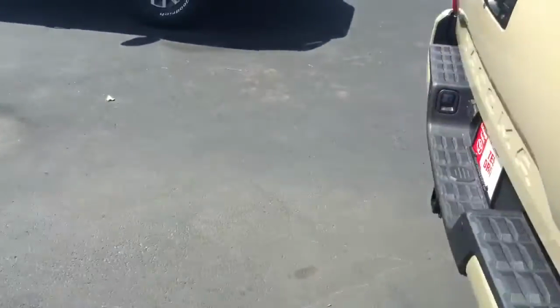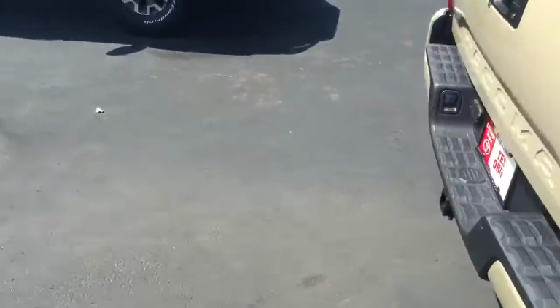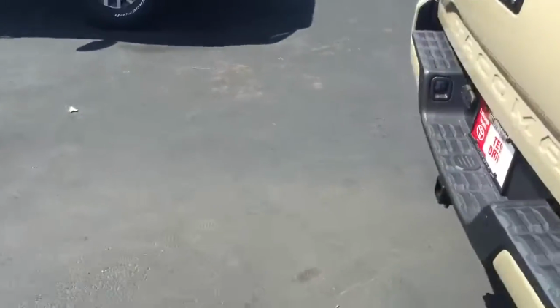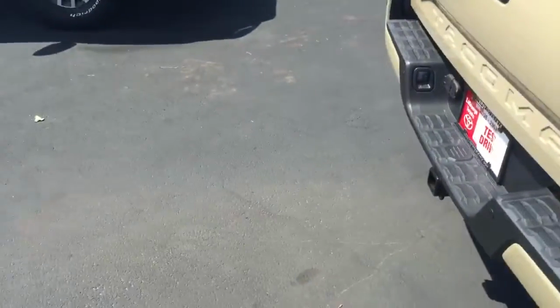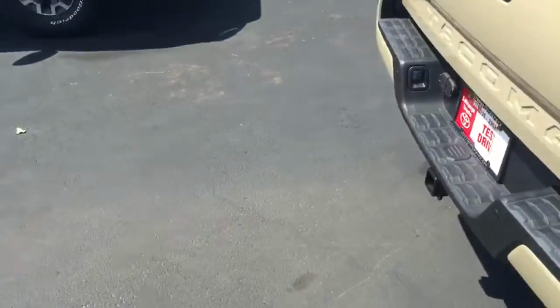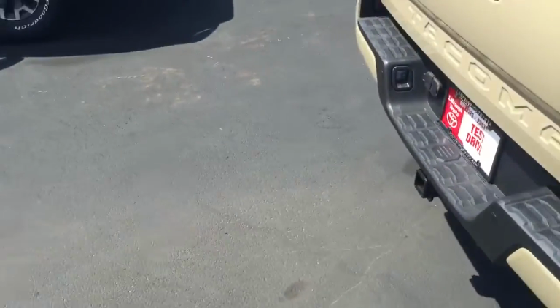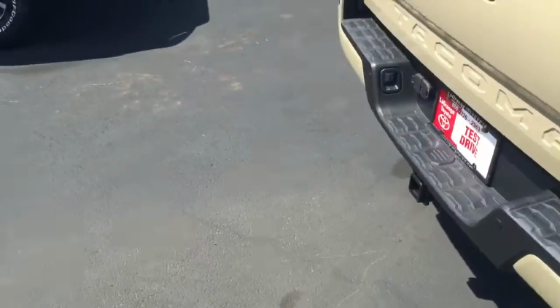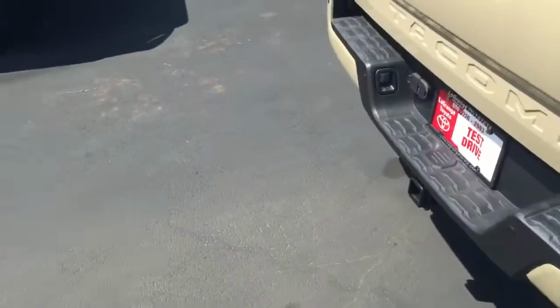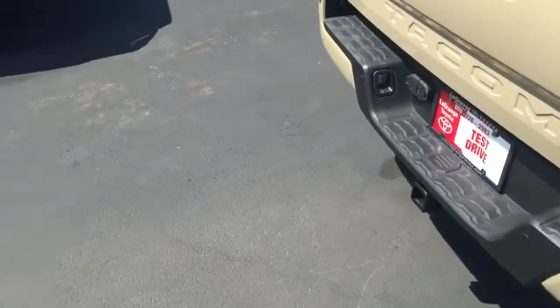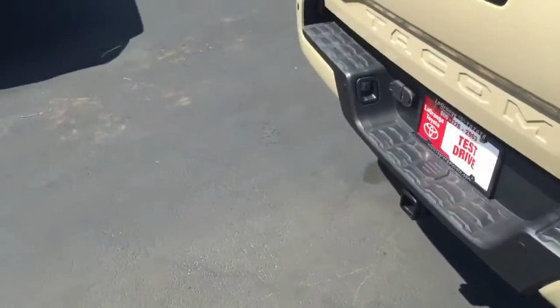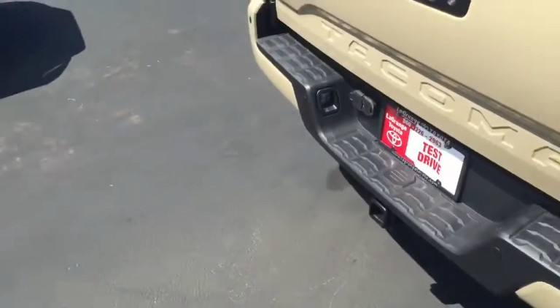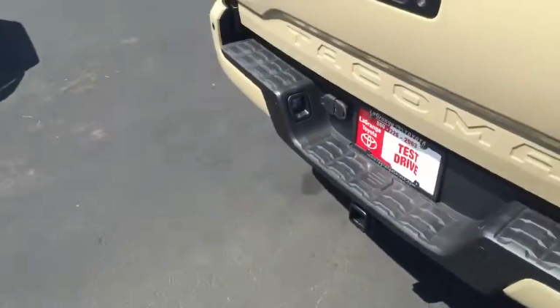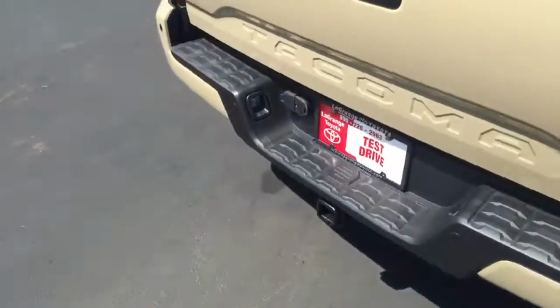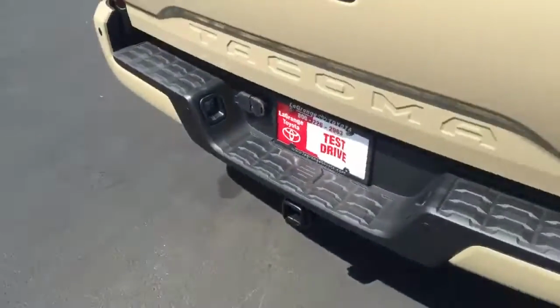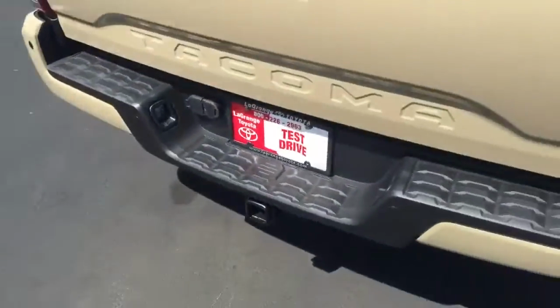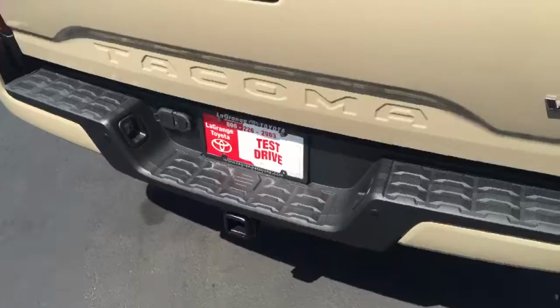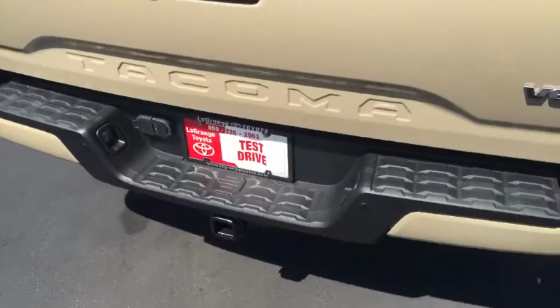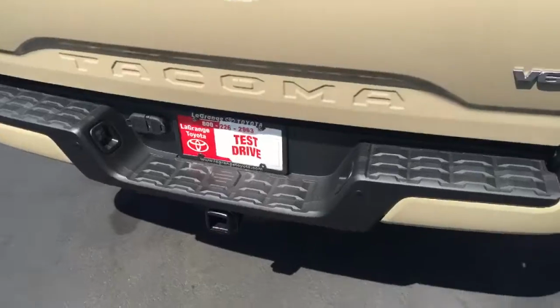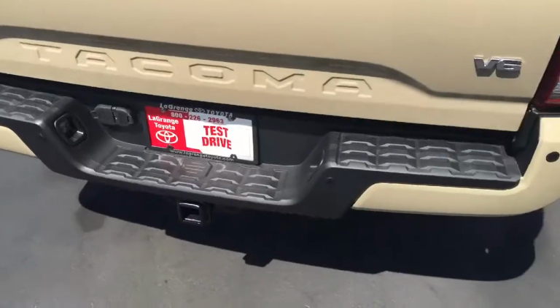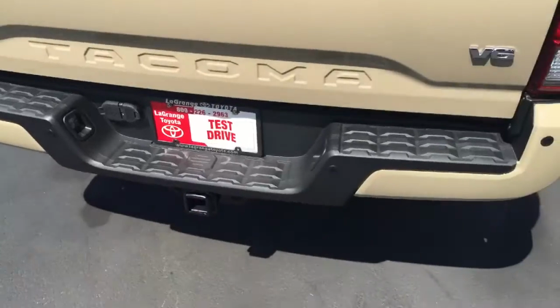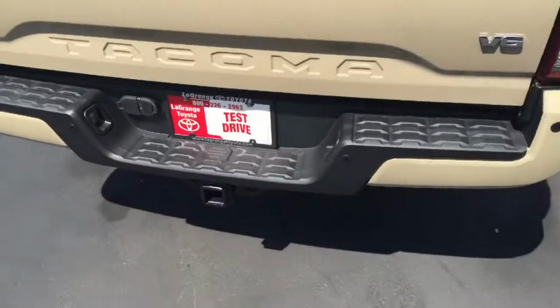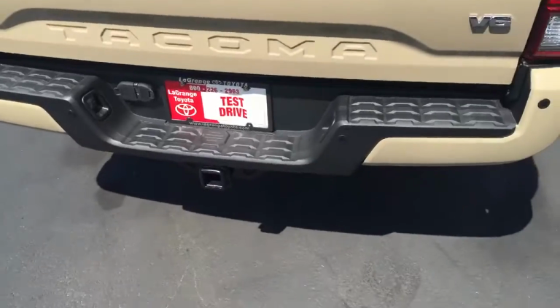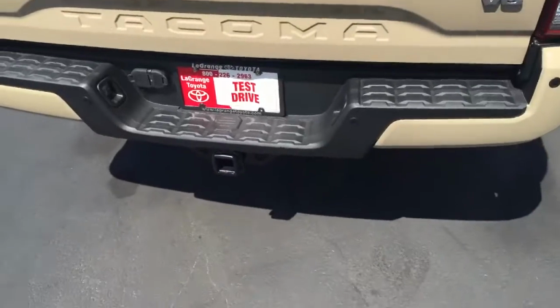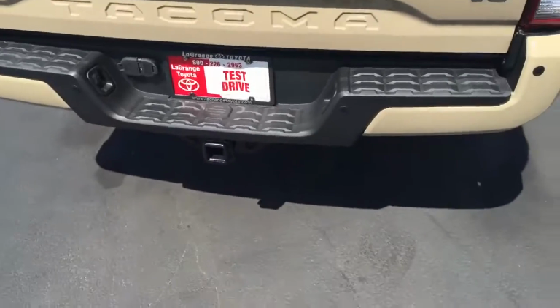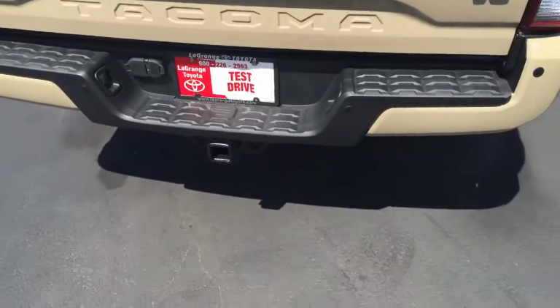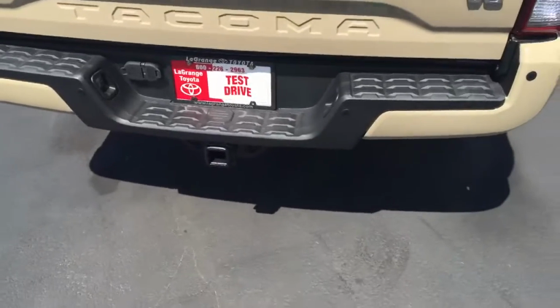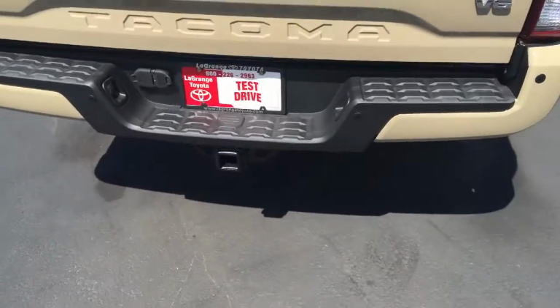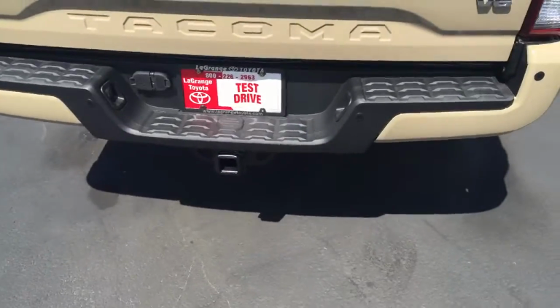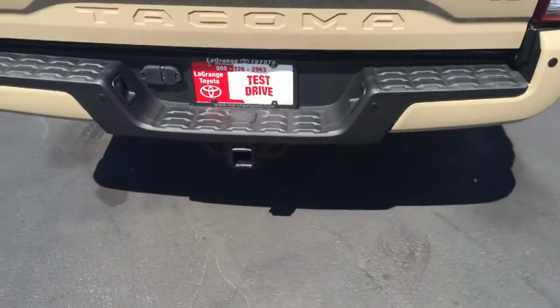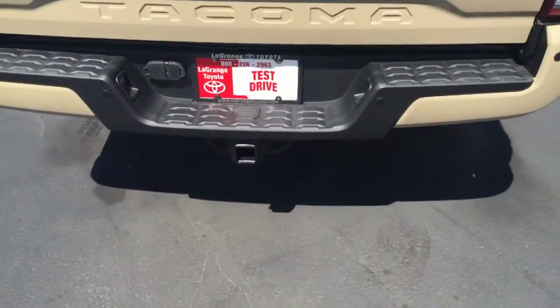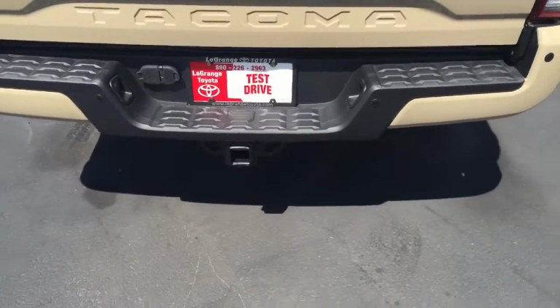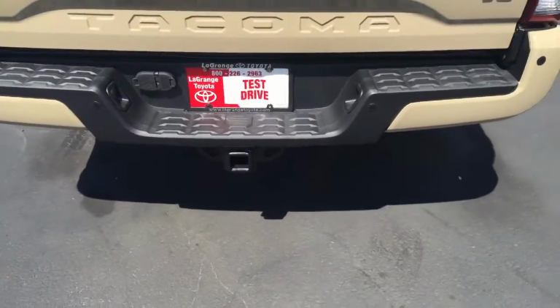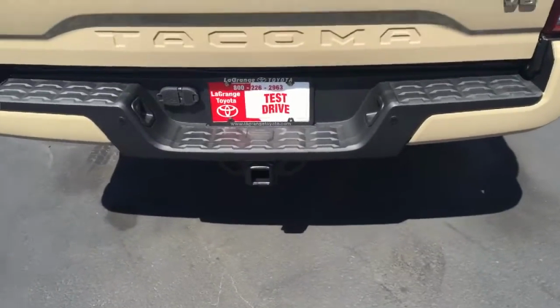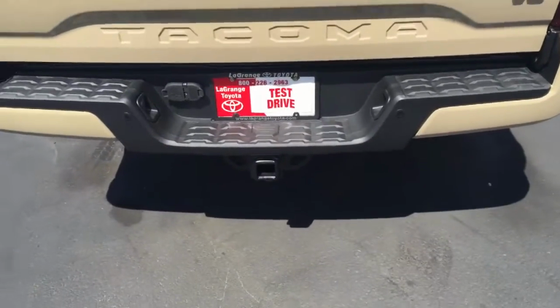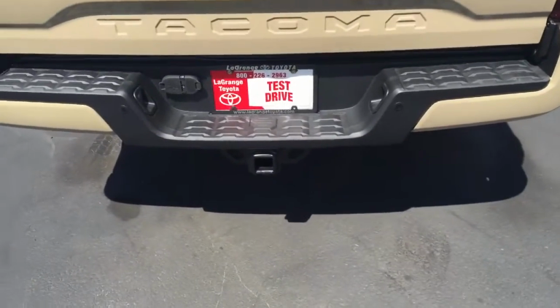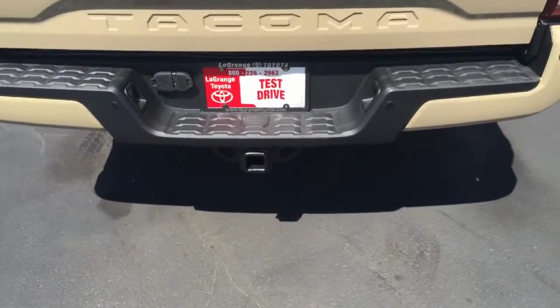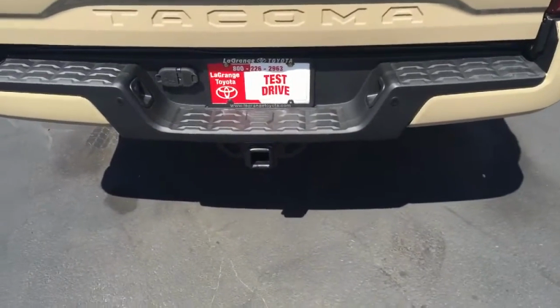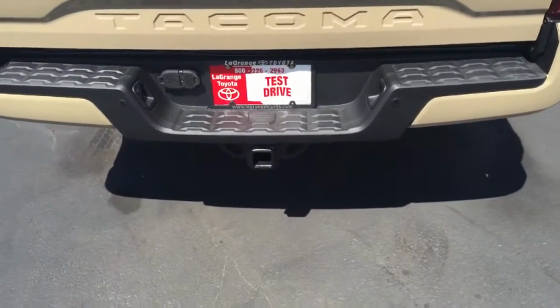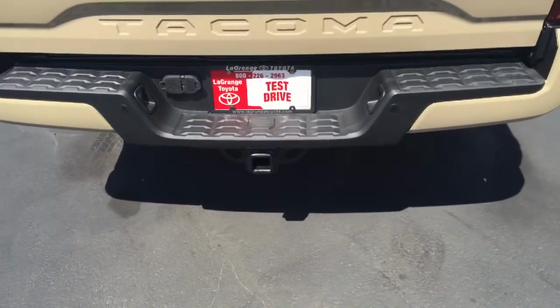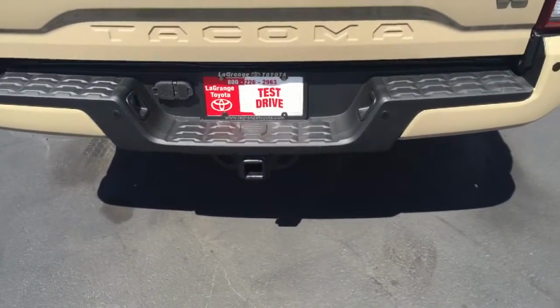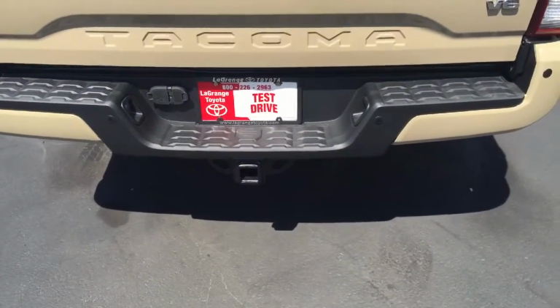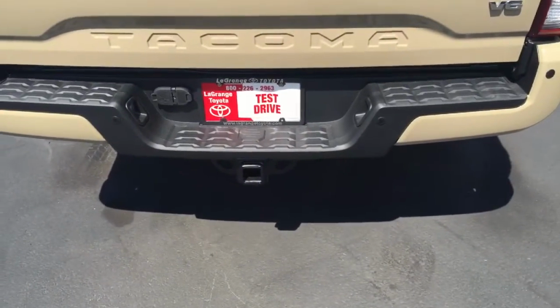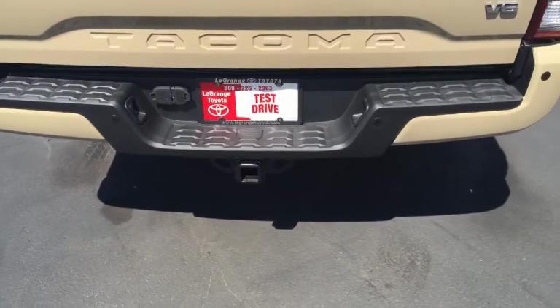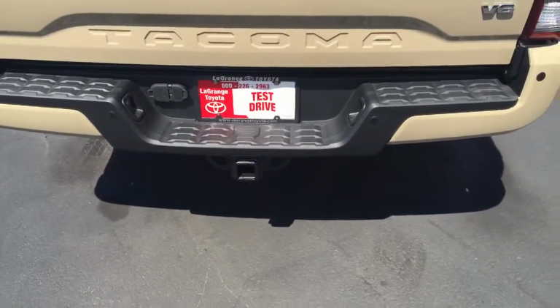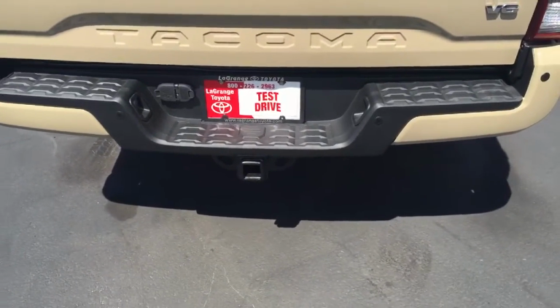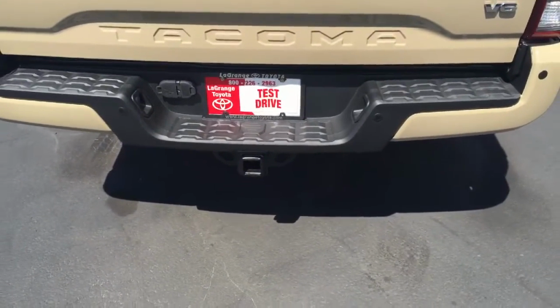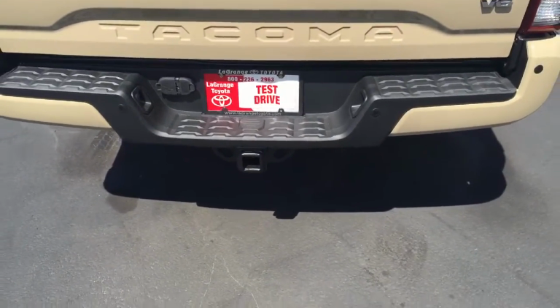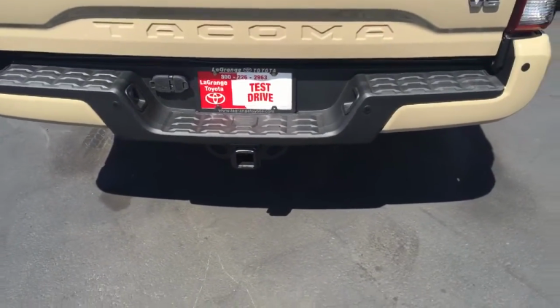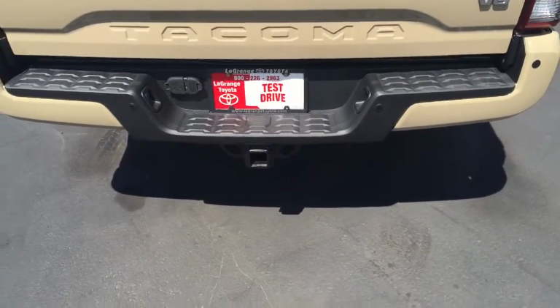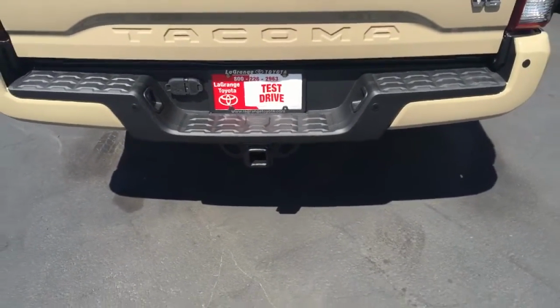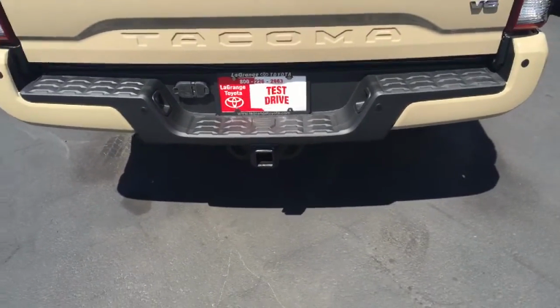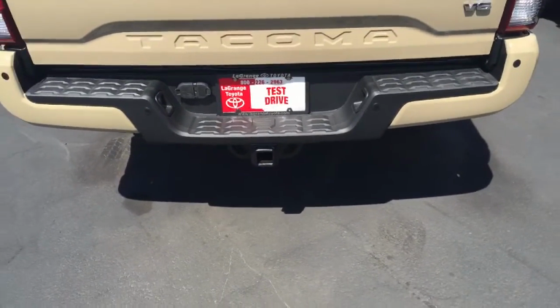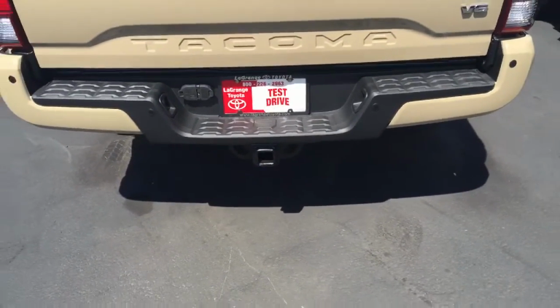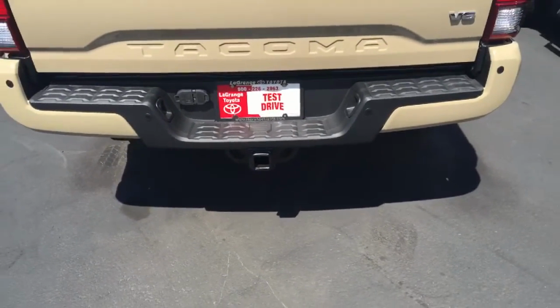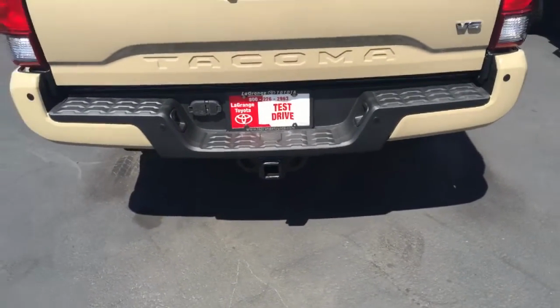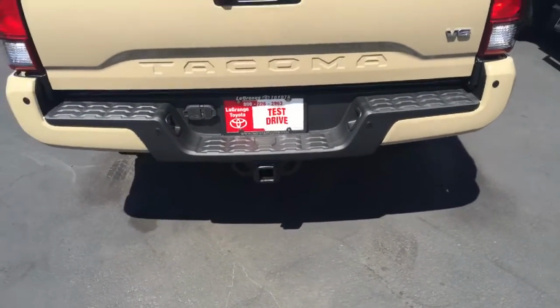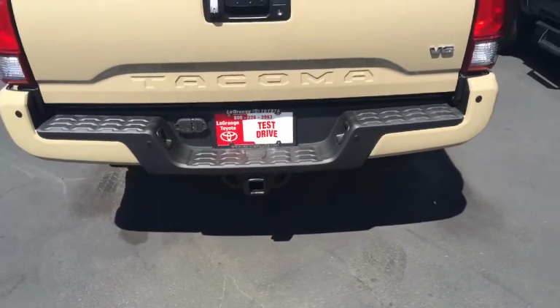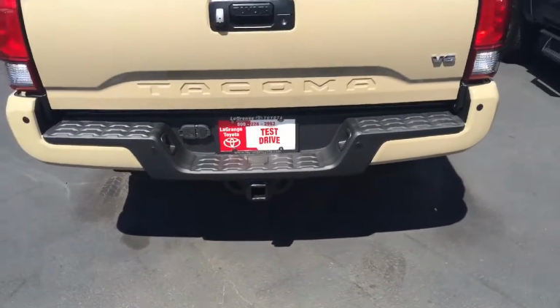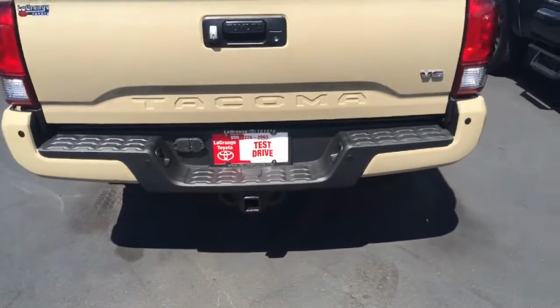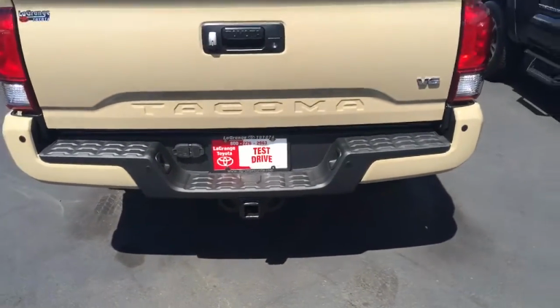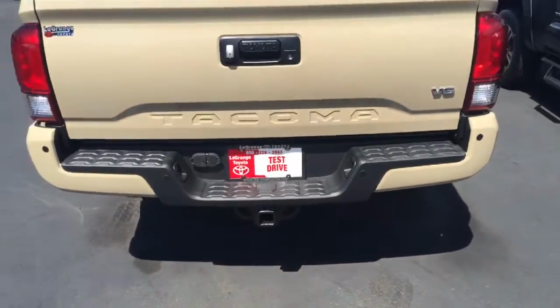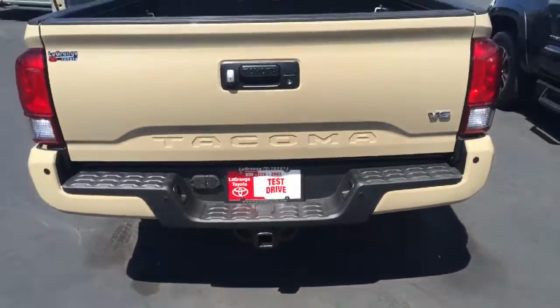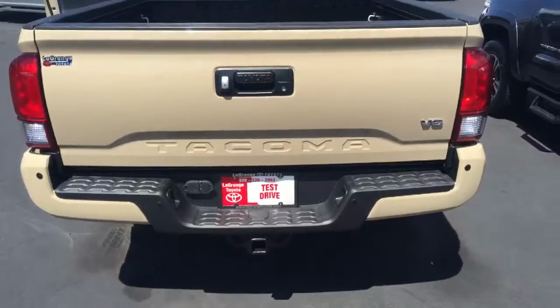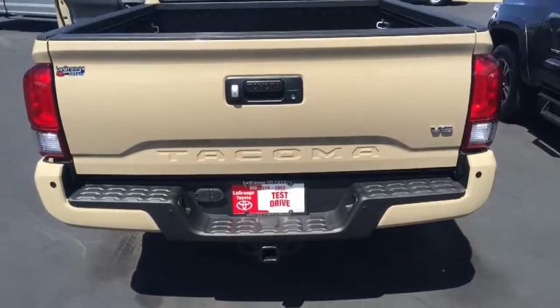You've got a receiver hitch back here, that way if you need to tow anything. Also you've got your backup sensors too.